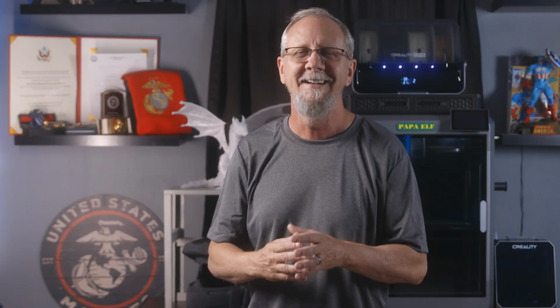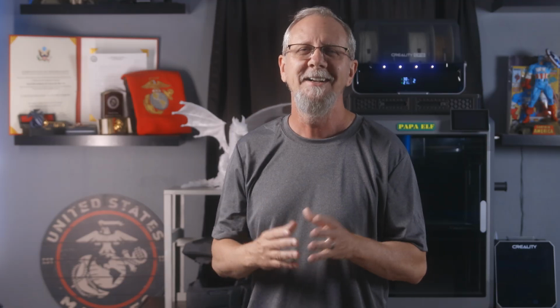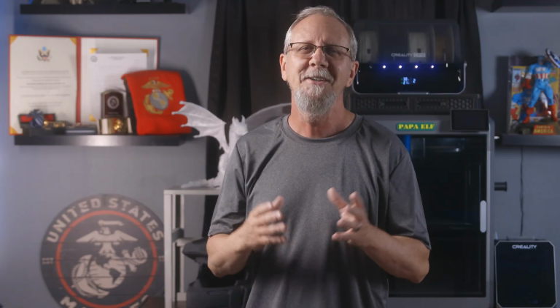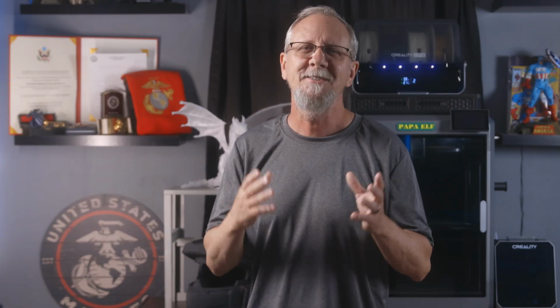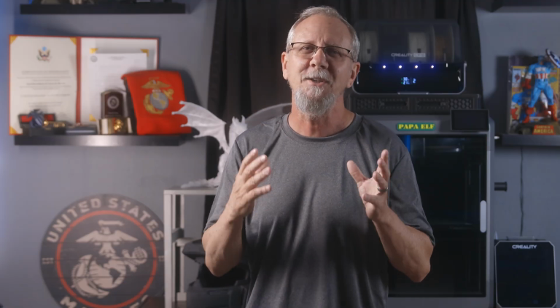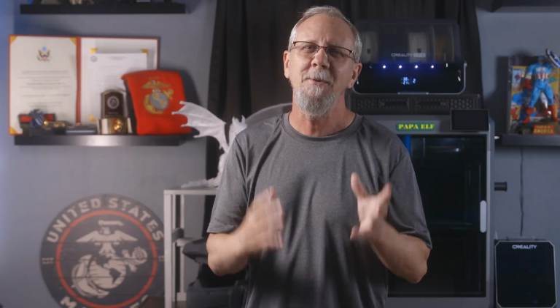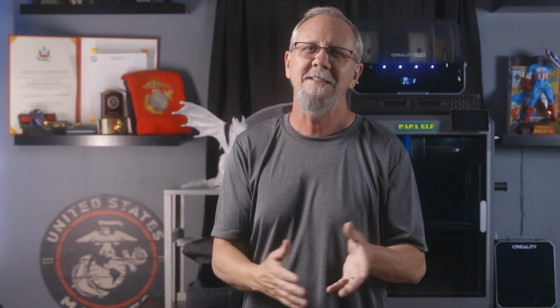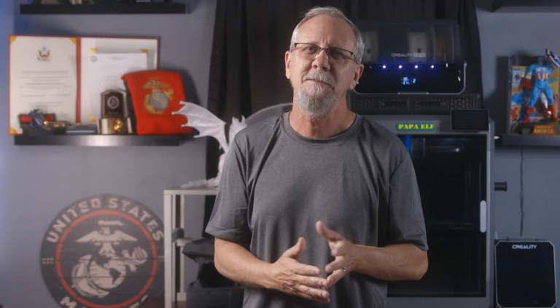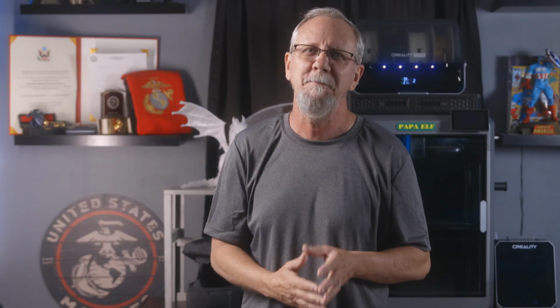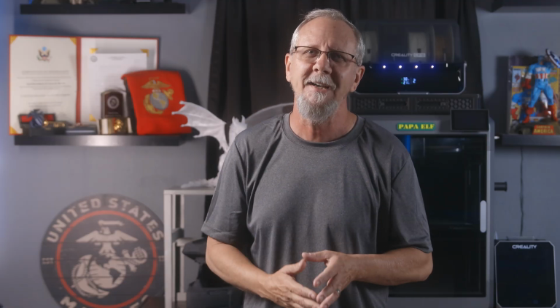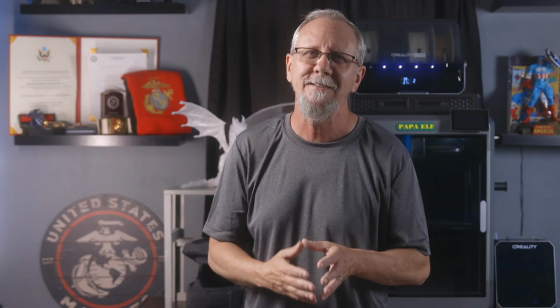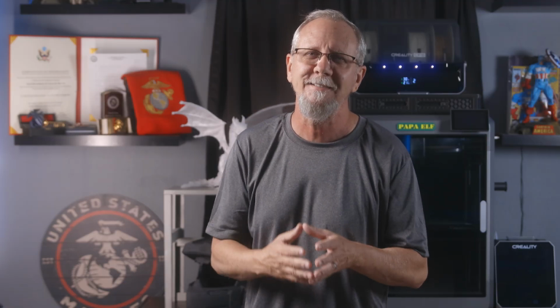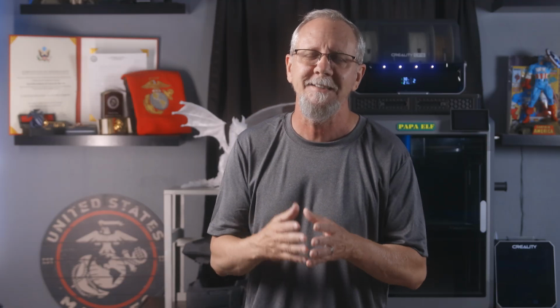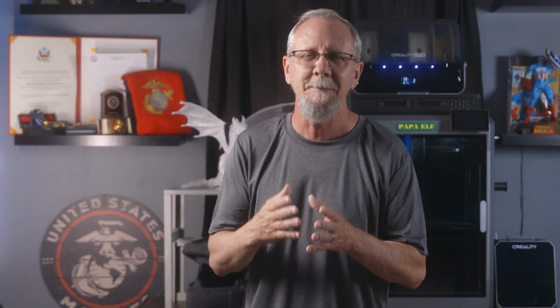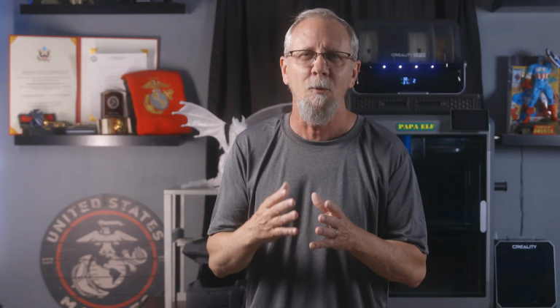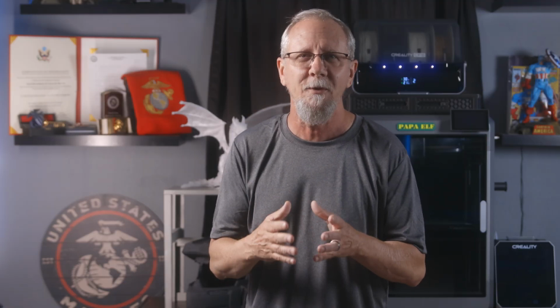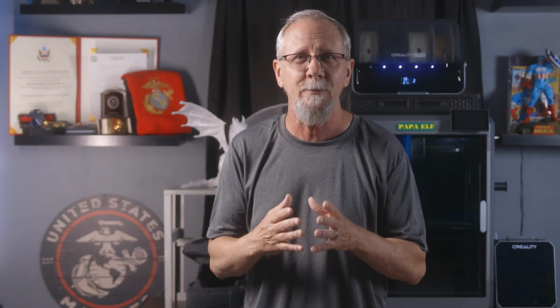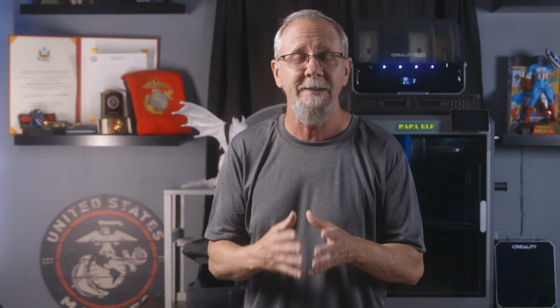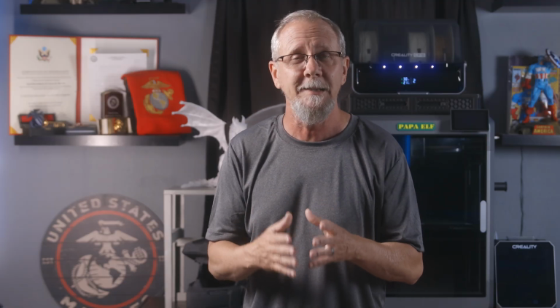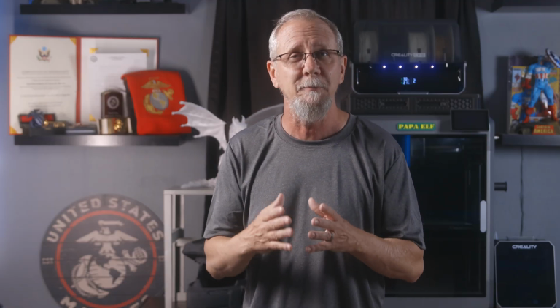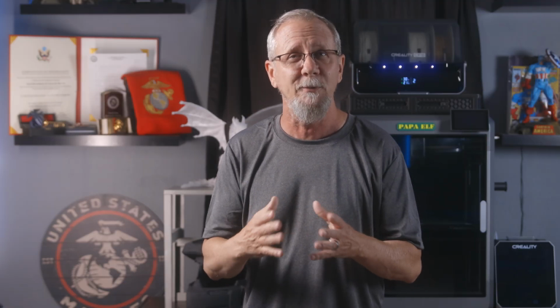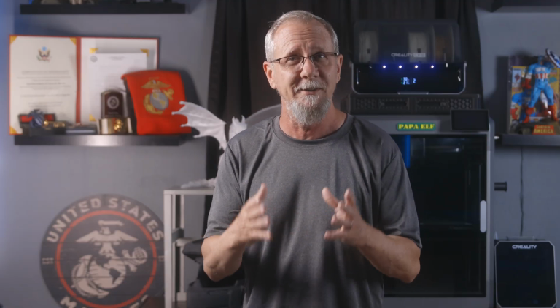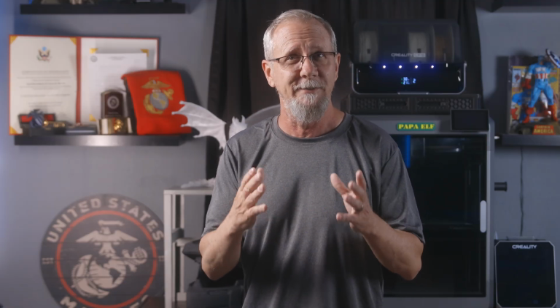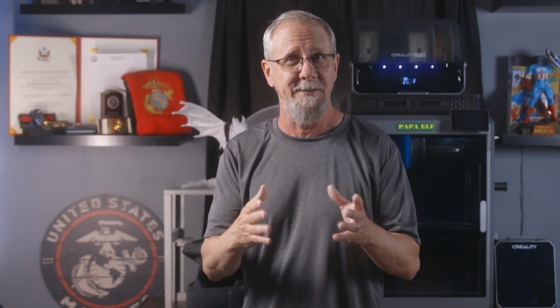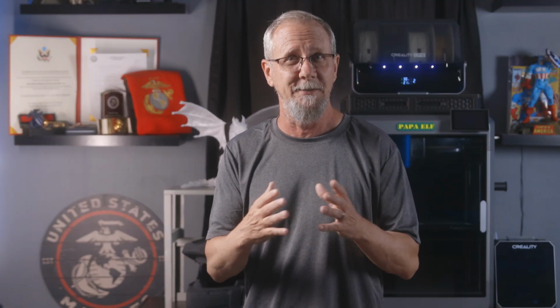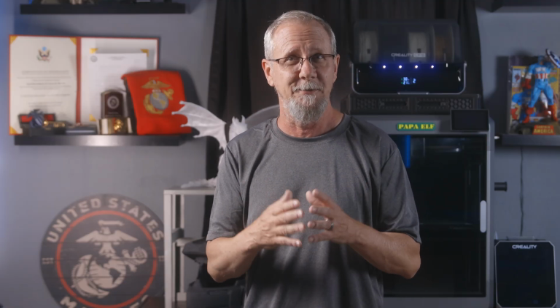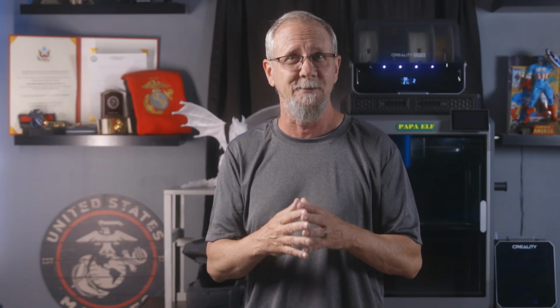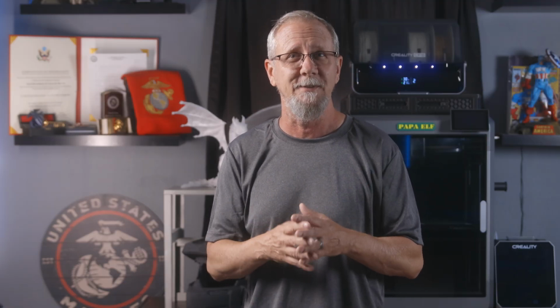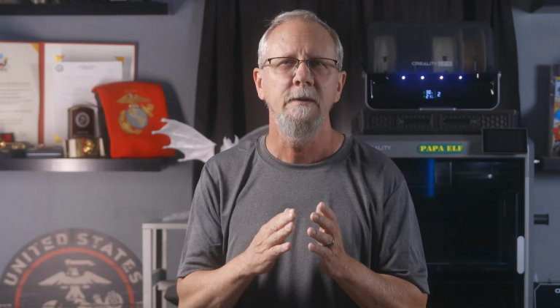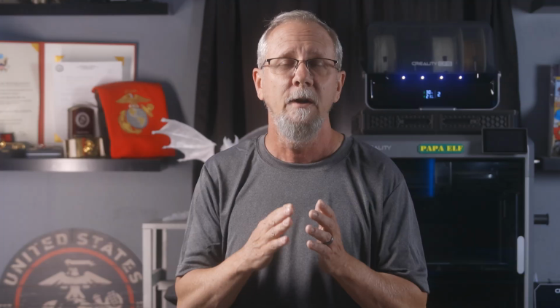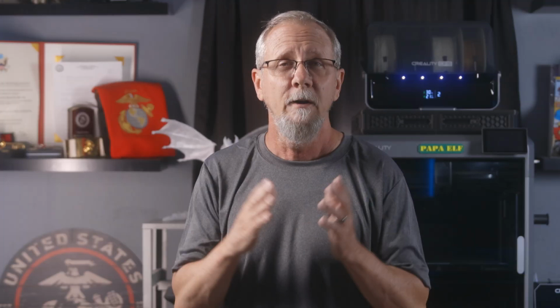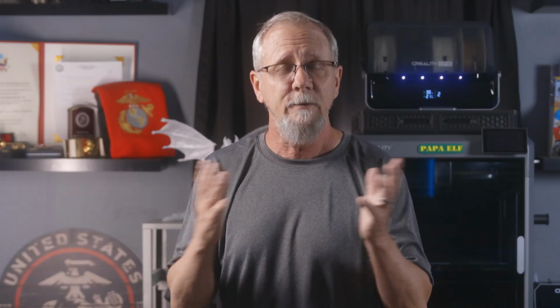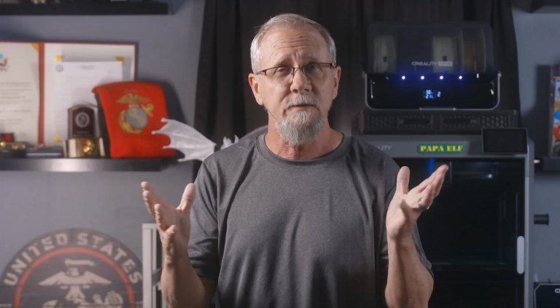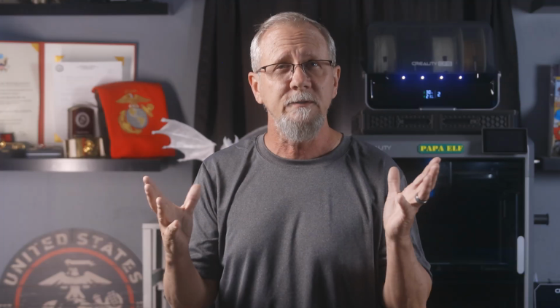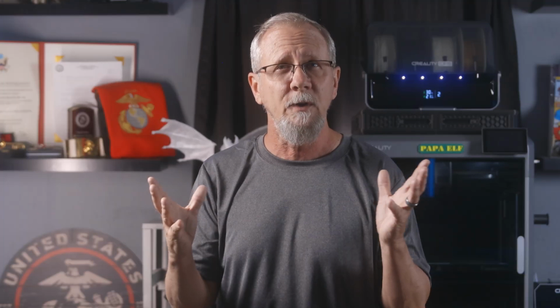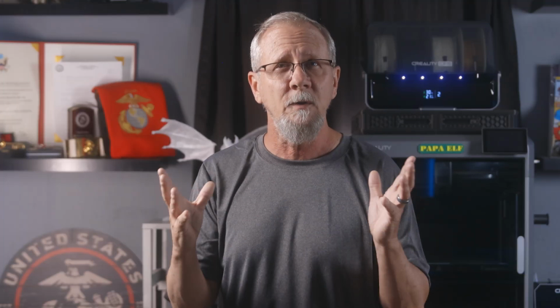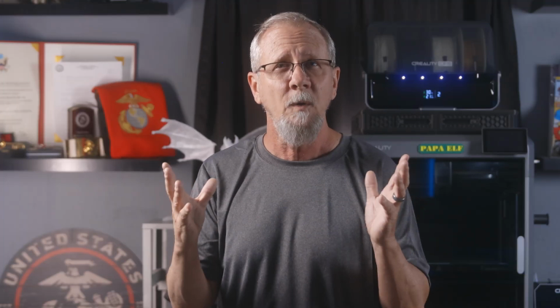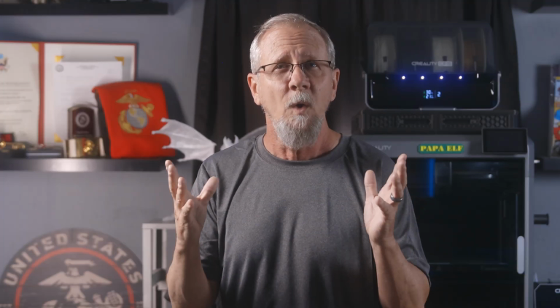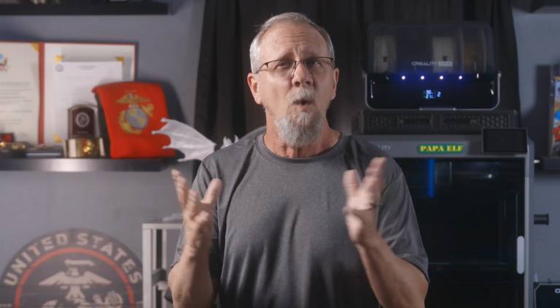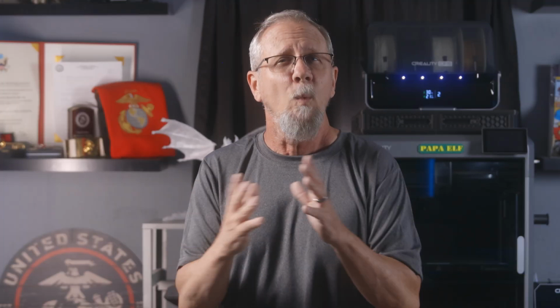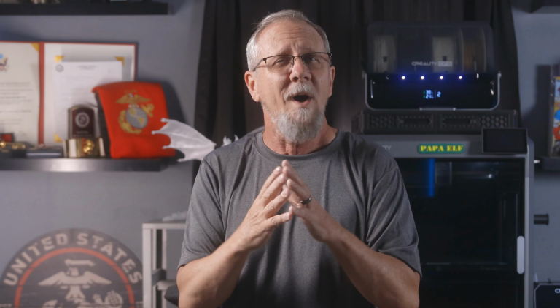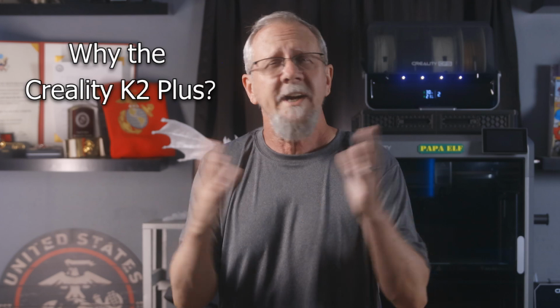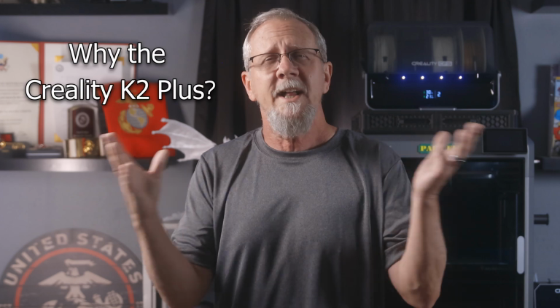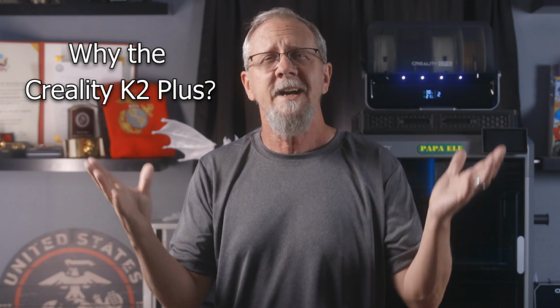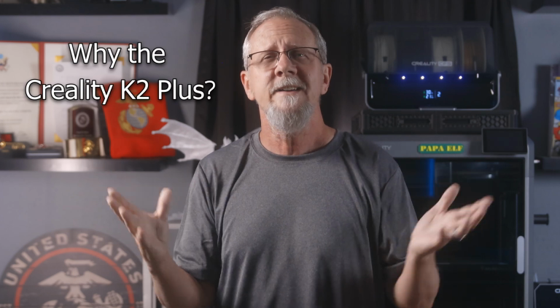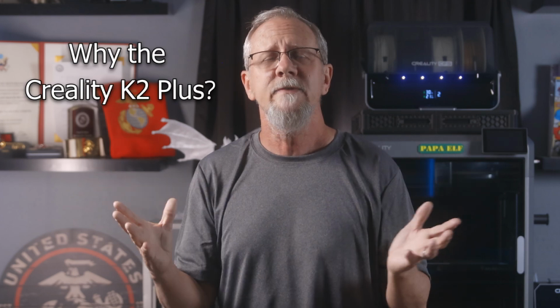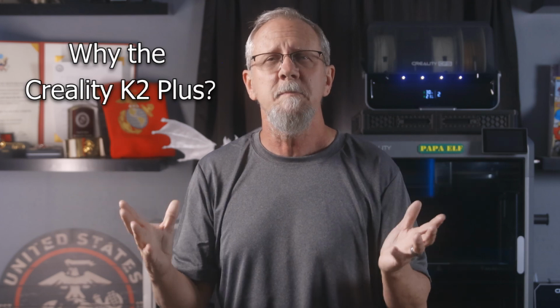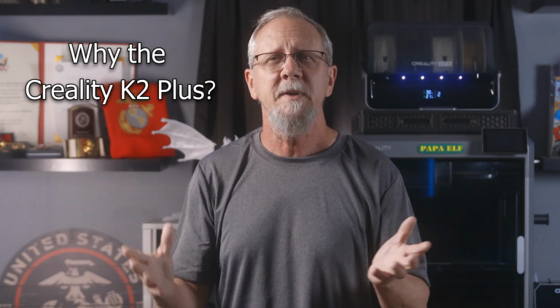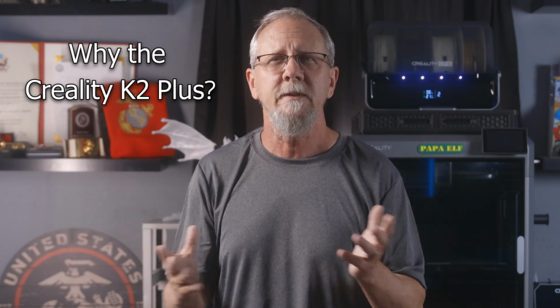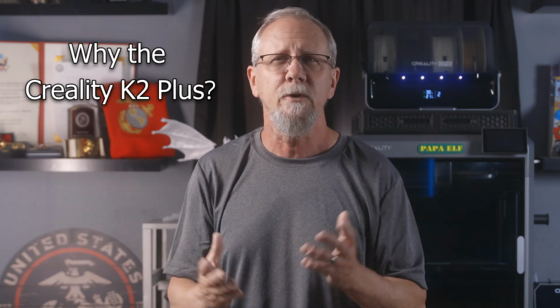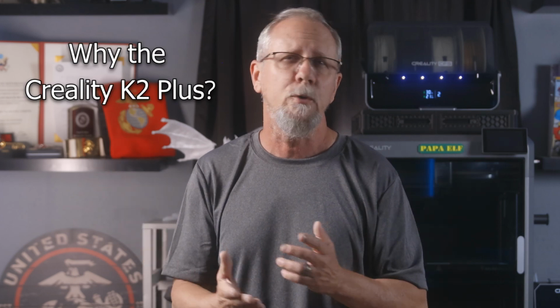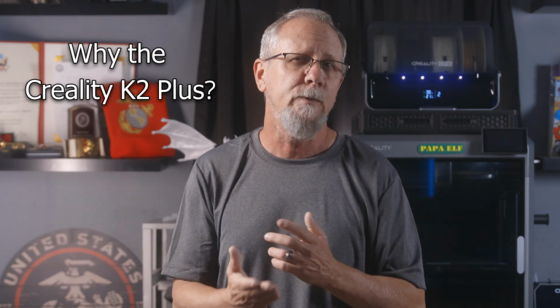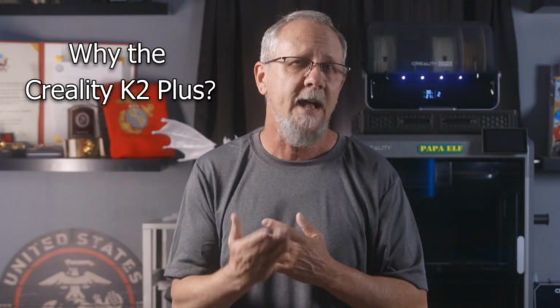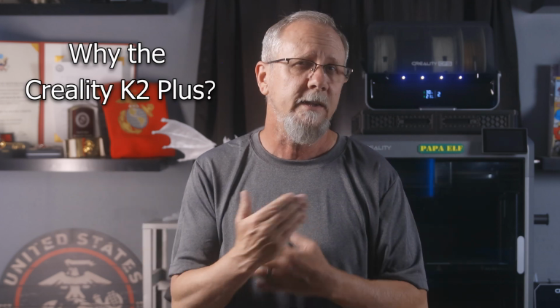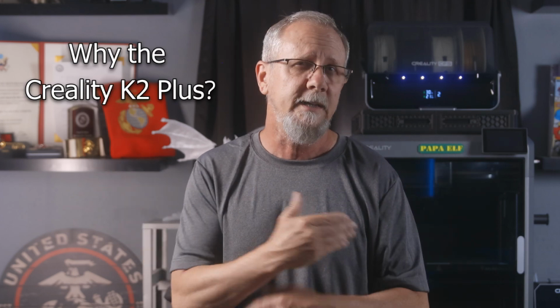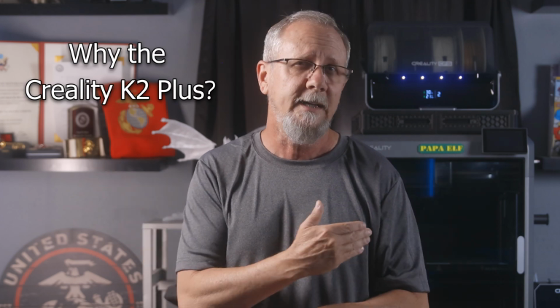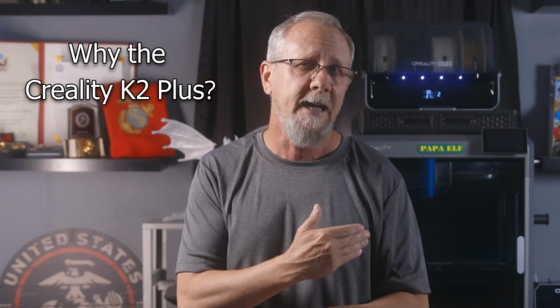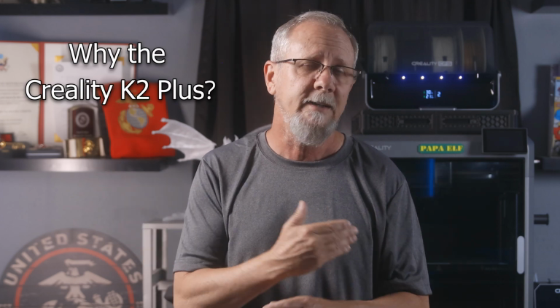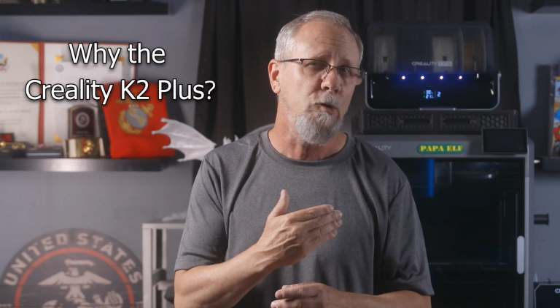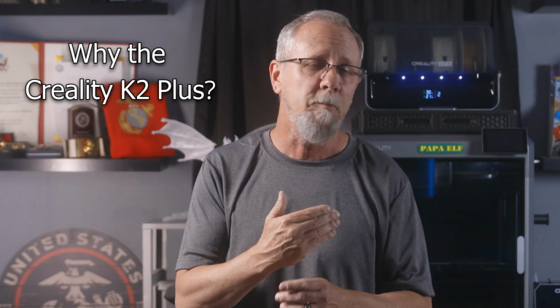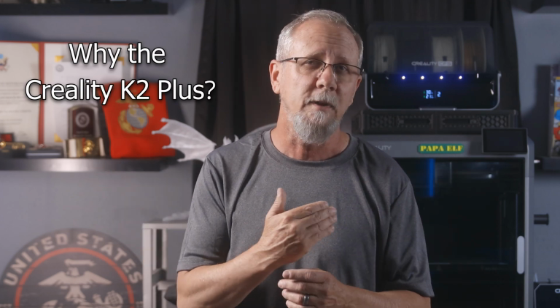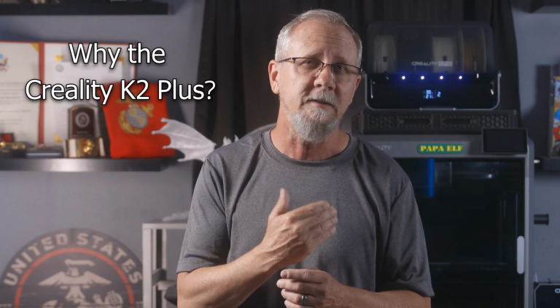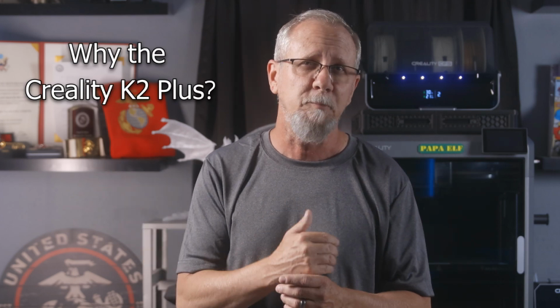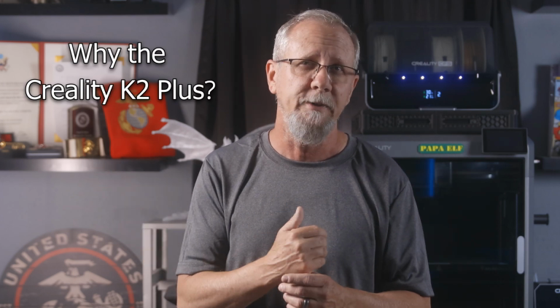So expect to see more 3D print videos. First of all, why did I even pick the Creality K2 Plus printer?